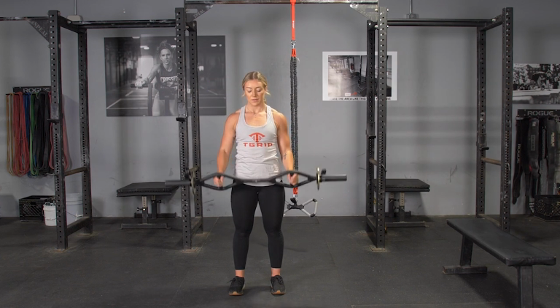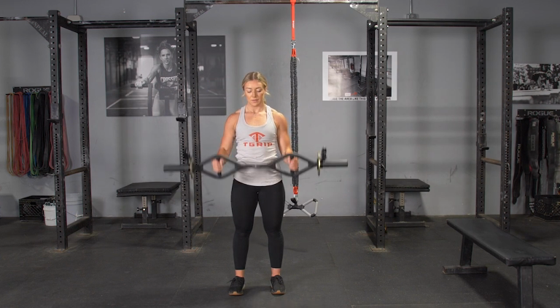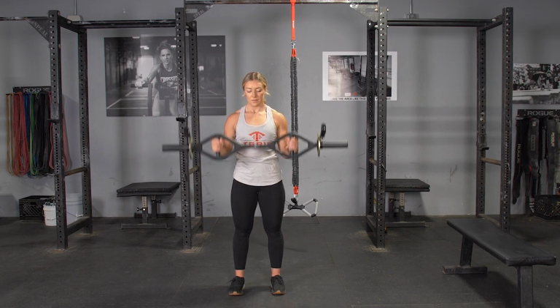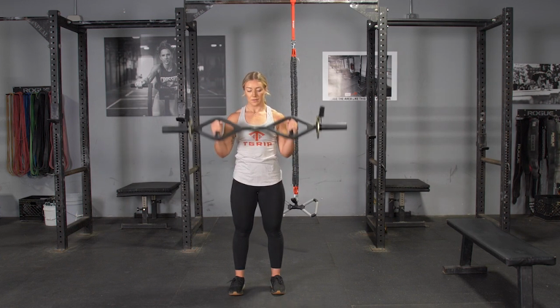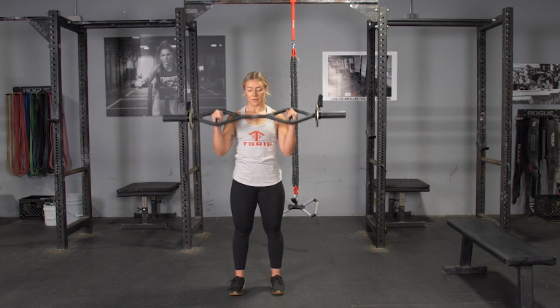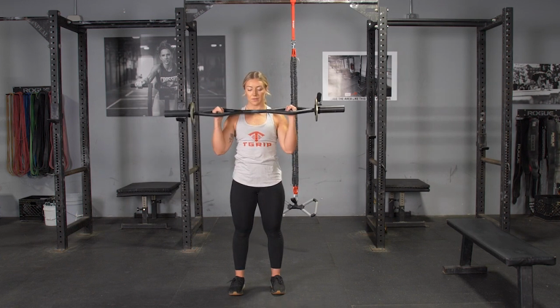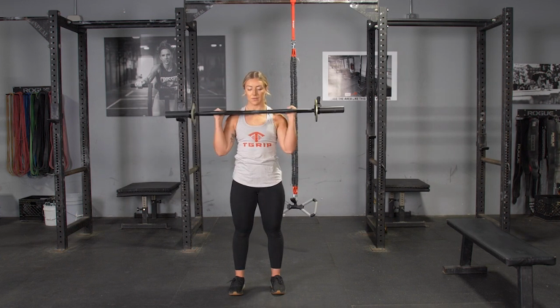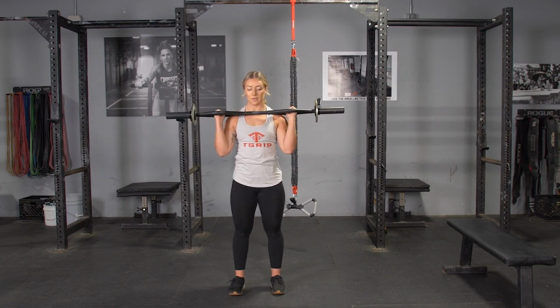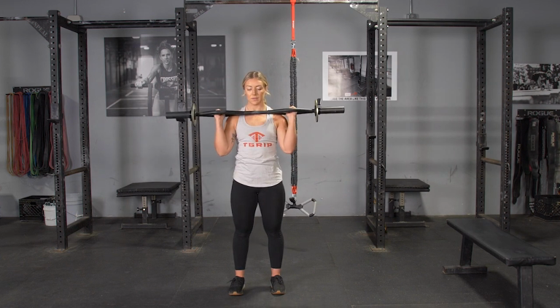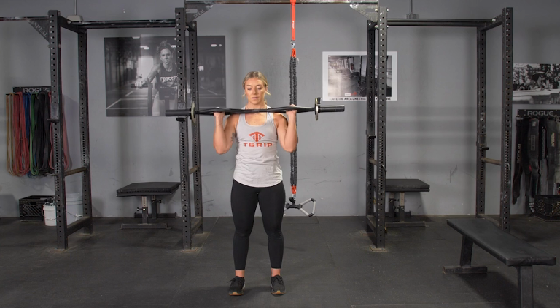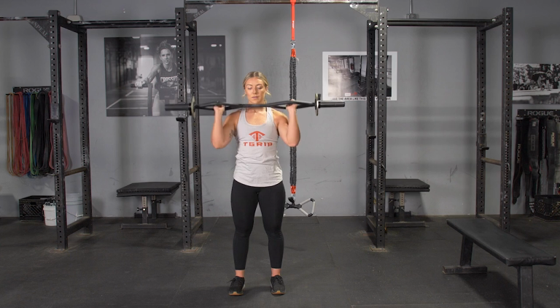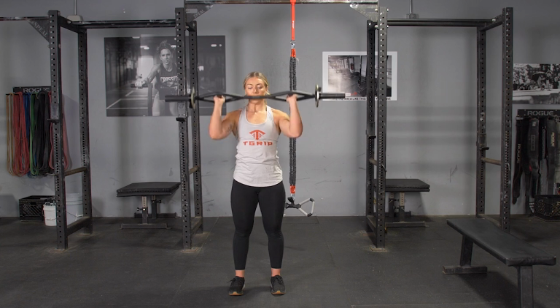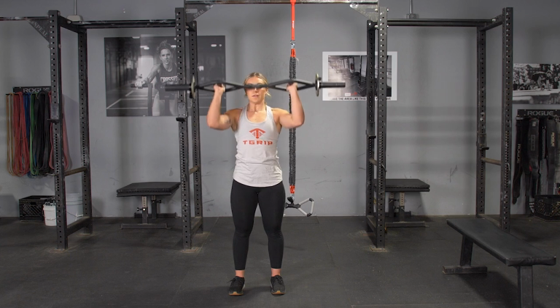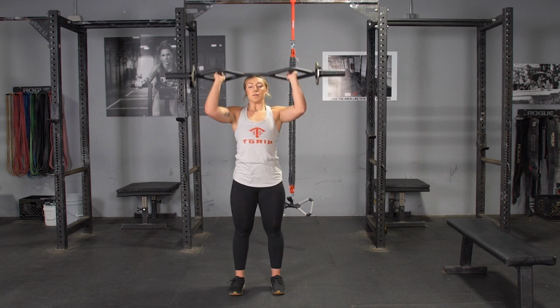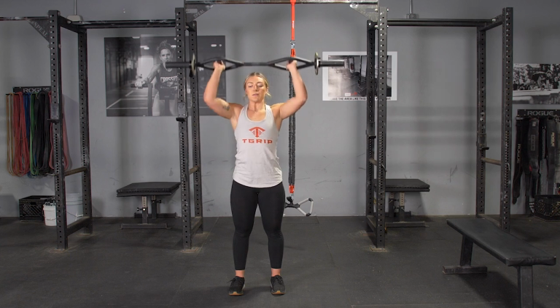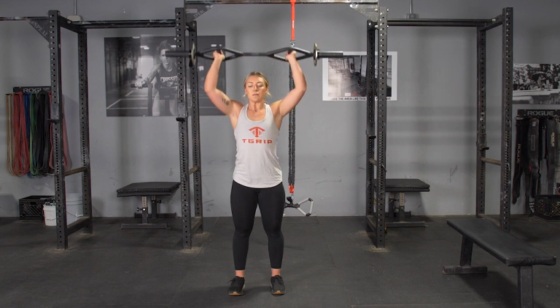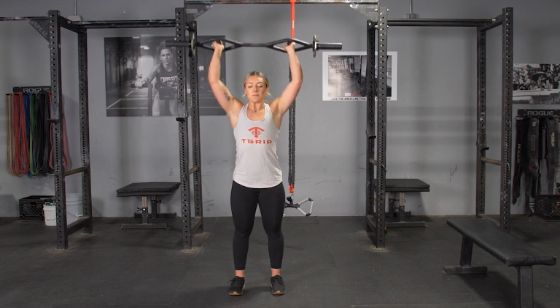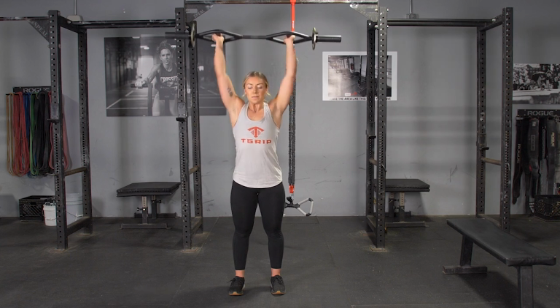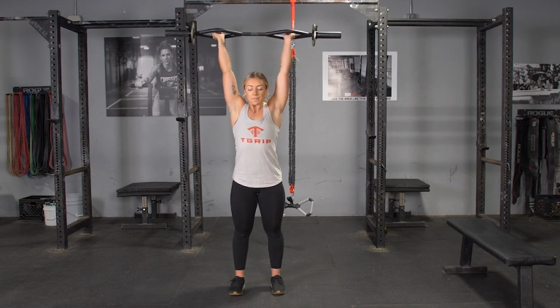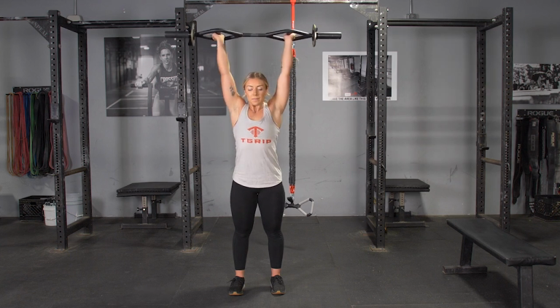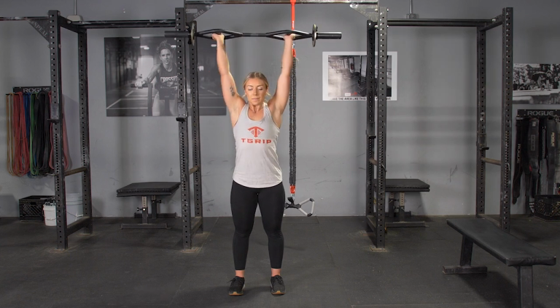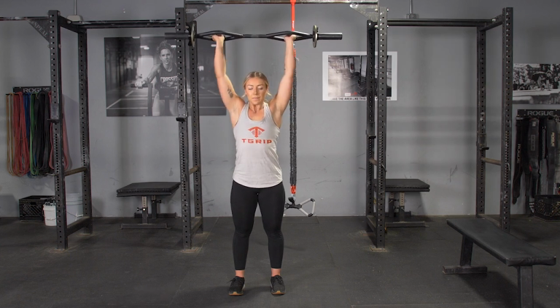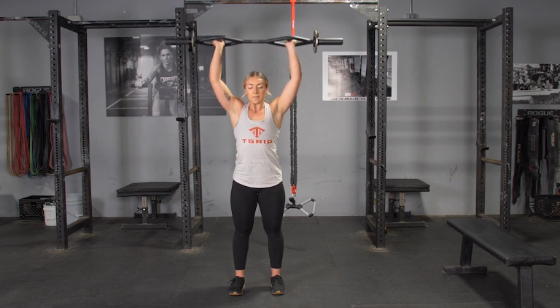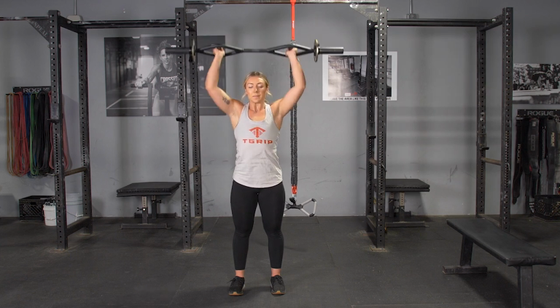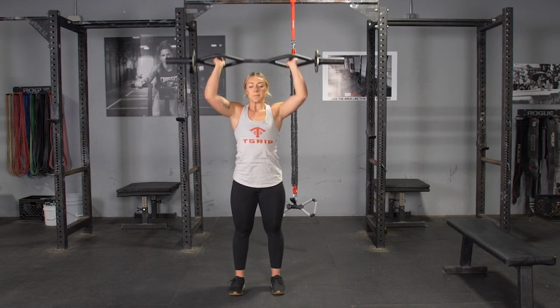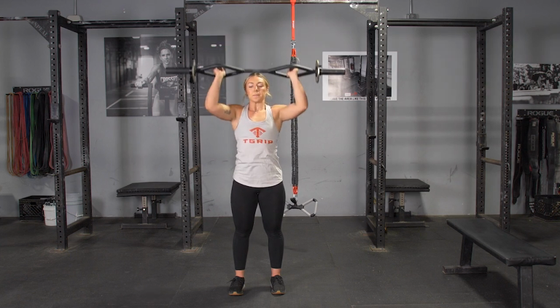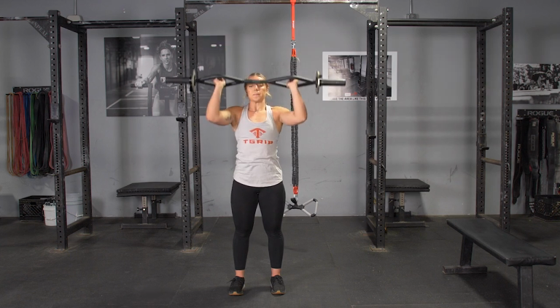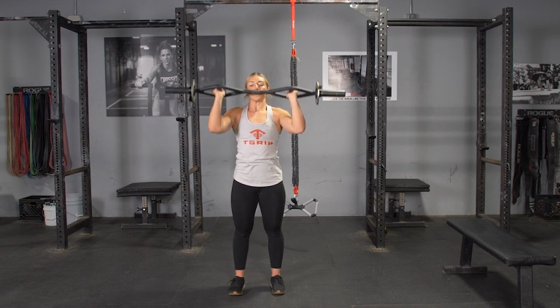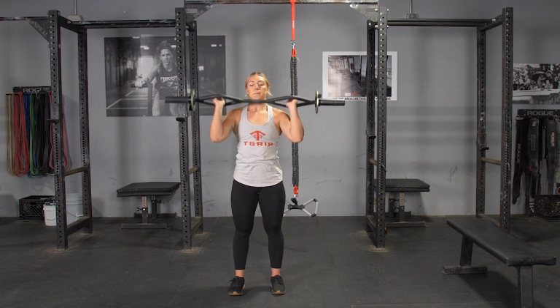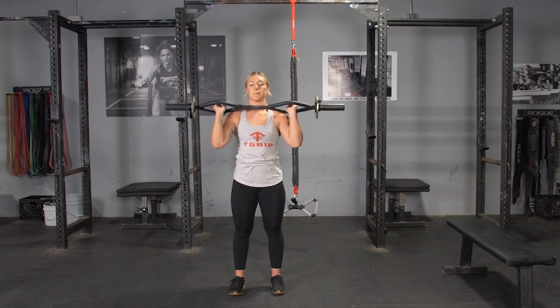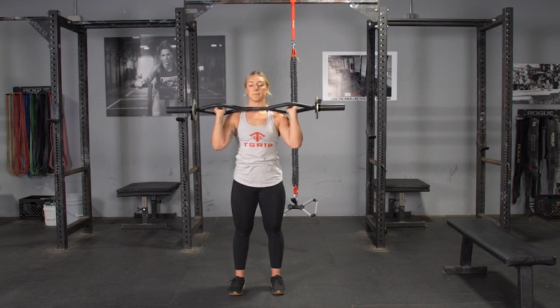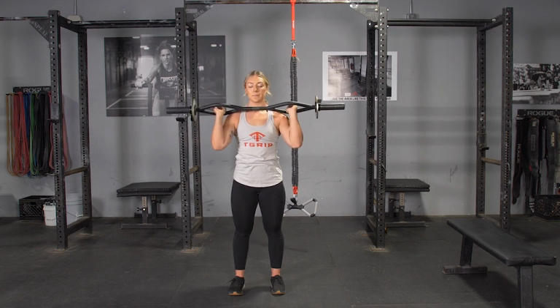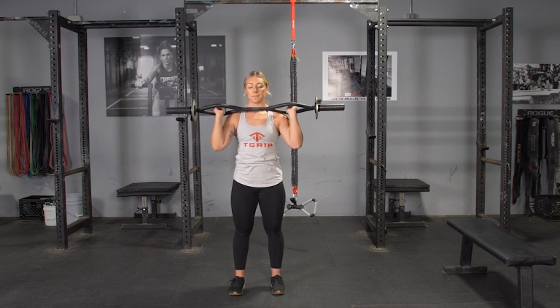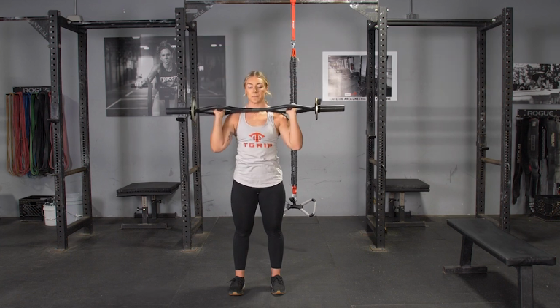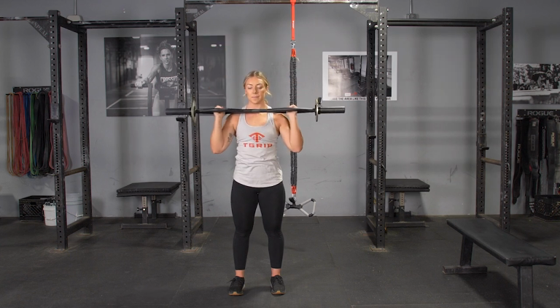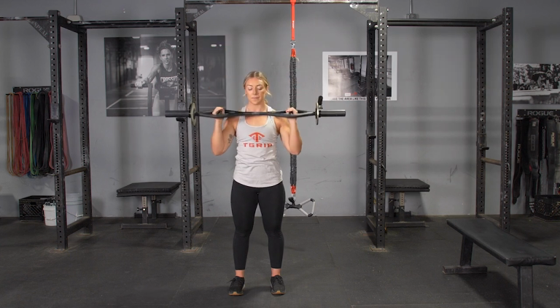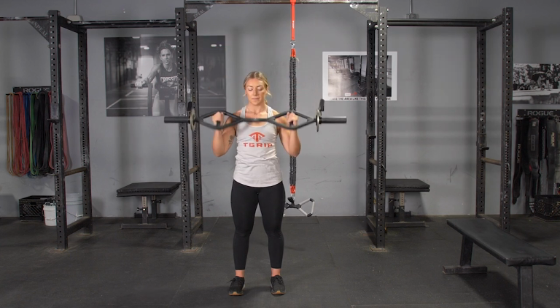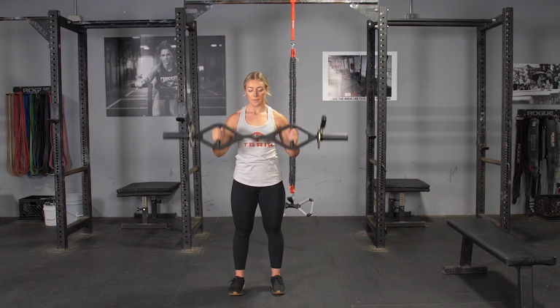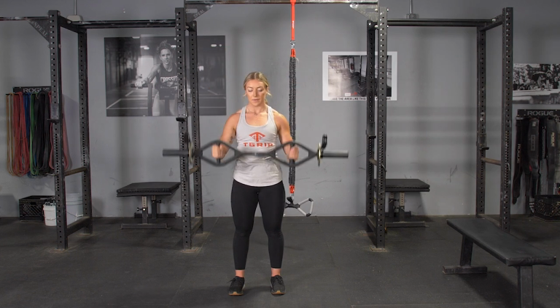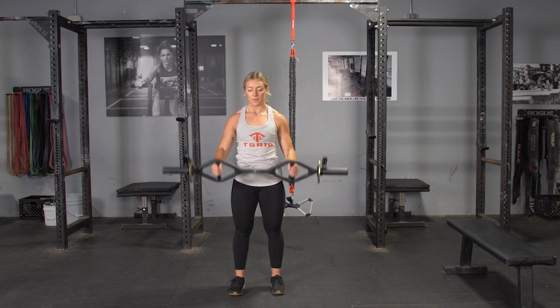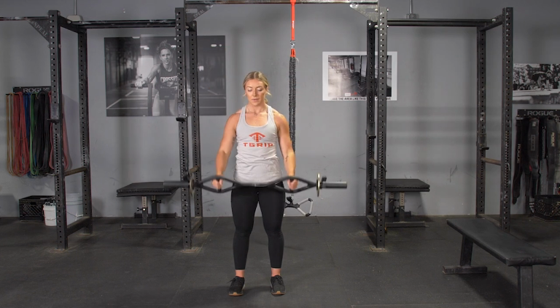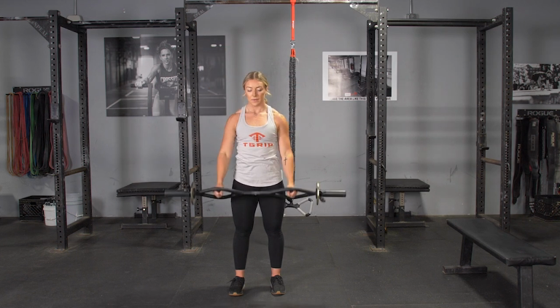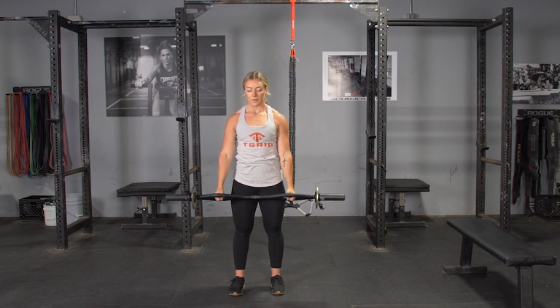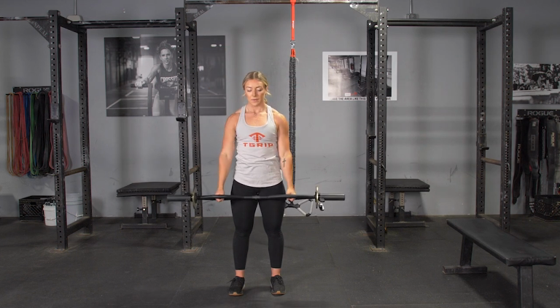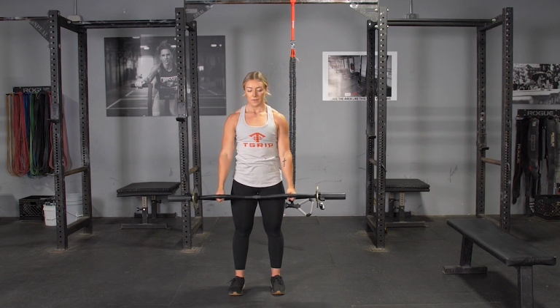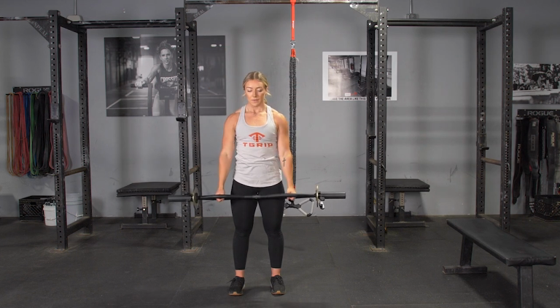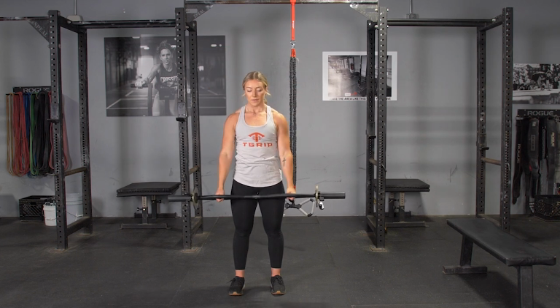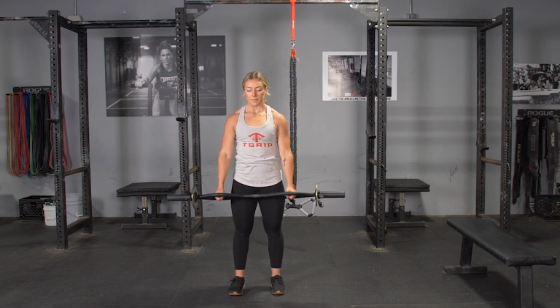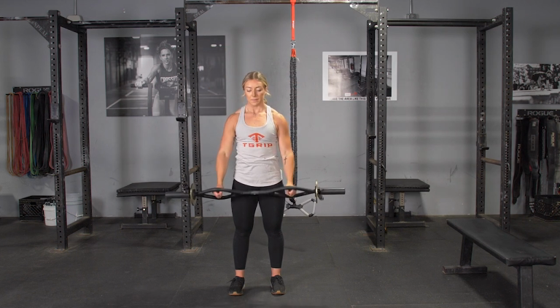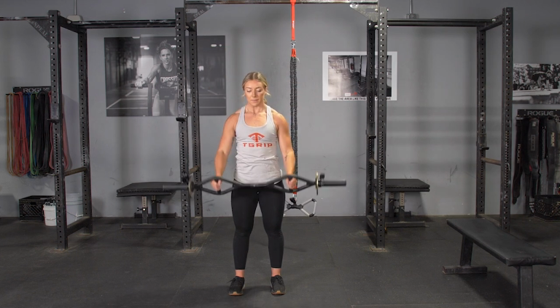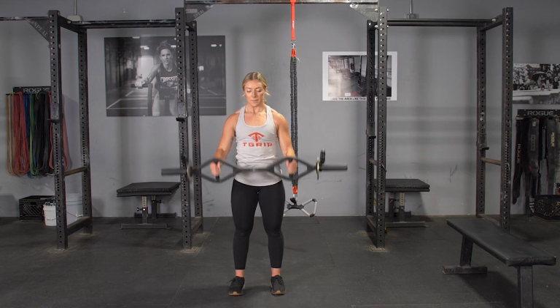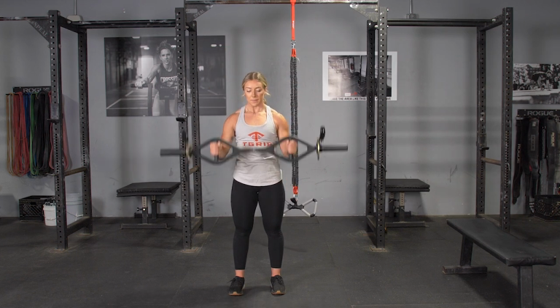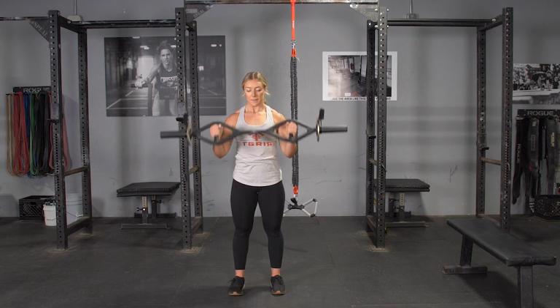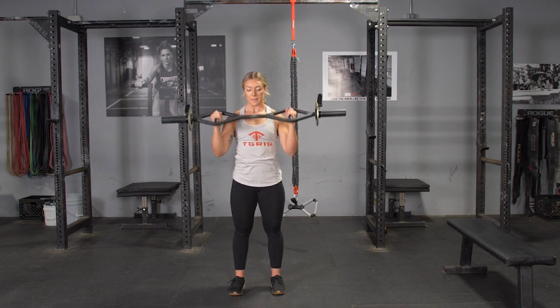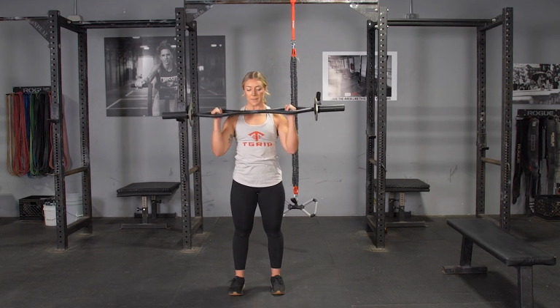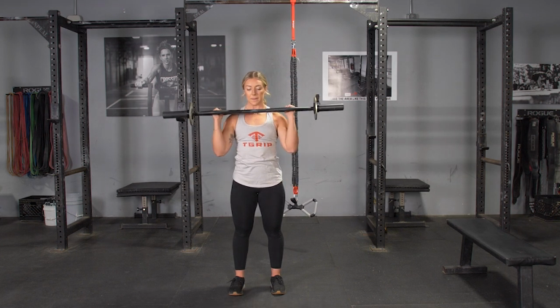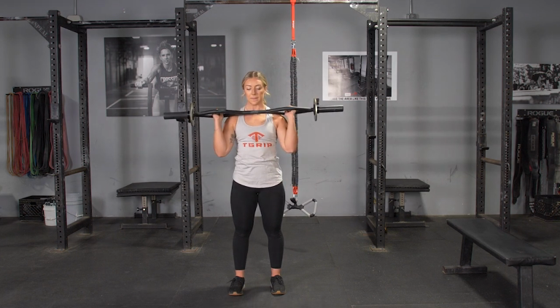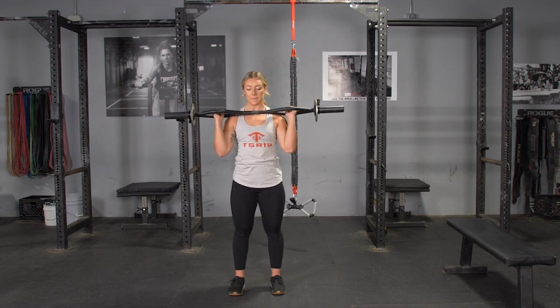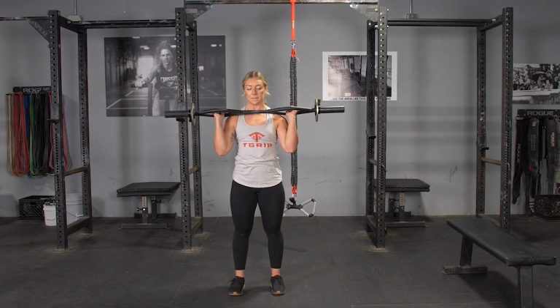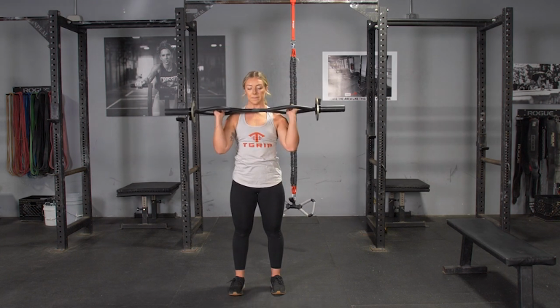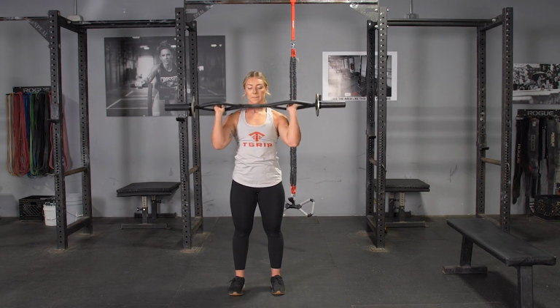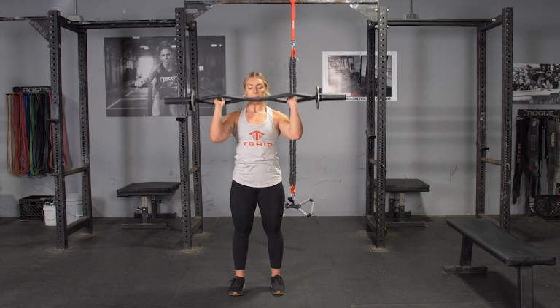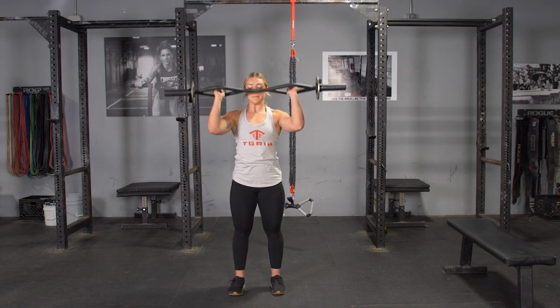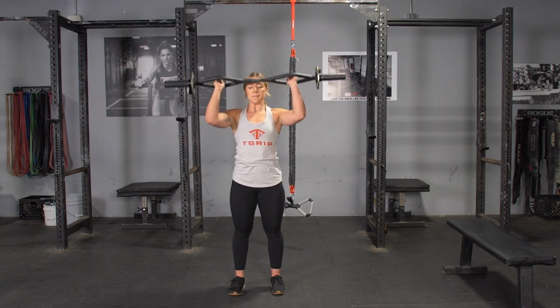From this position, flex at the elbow, pulling your bar up to shoulder height.